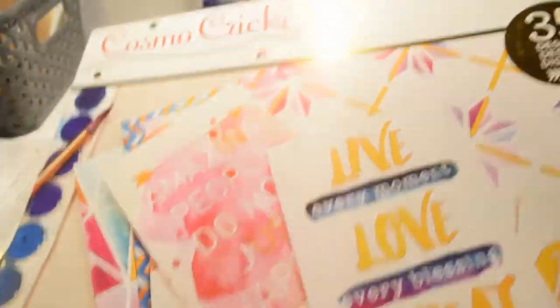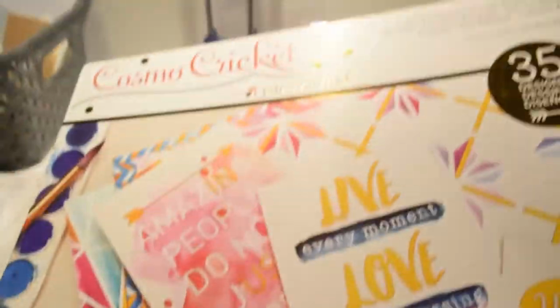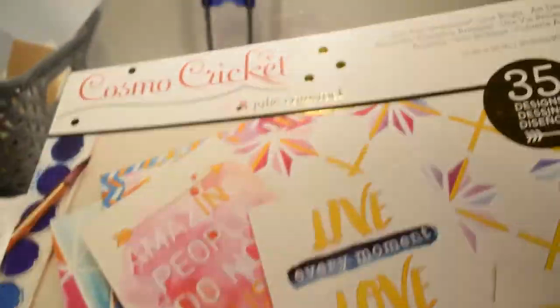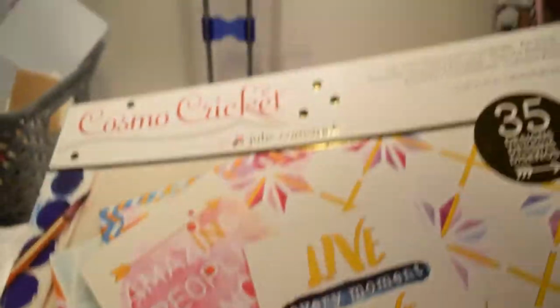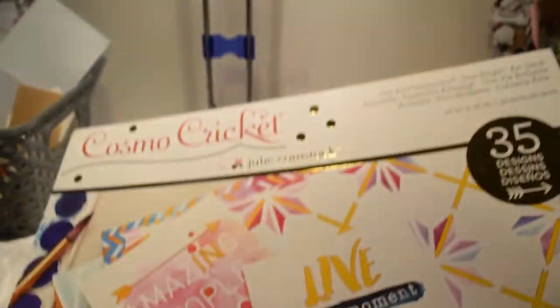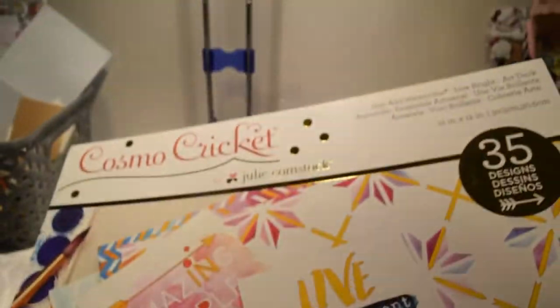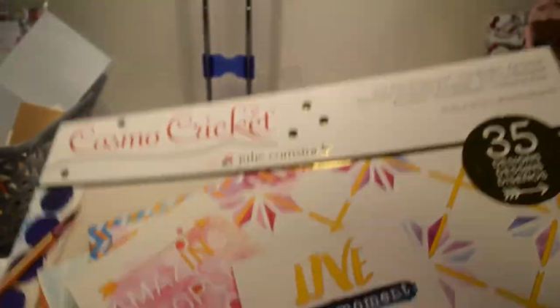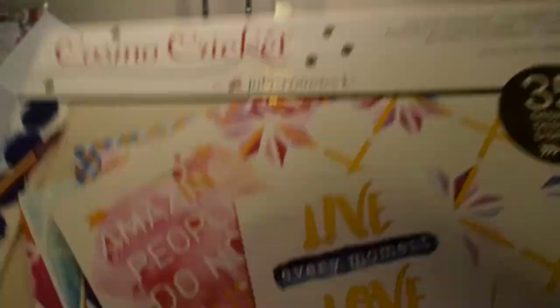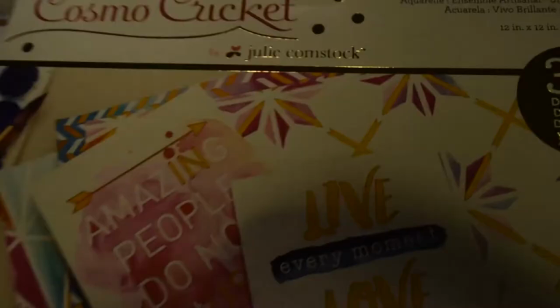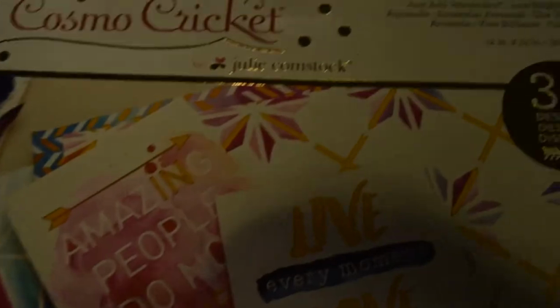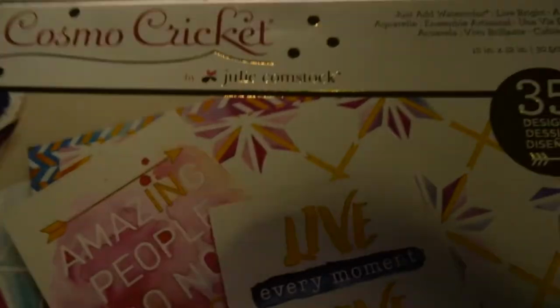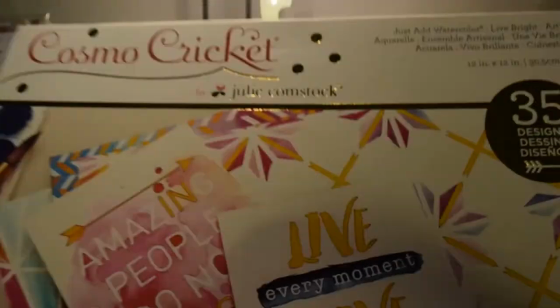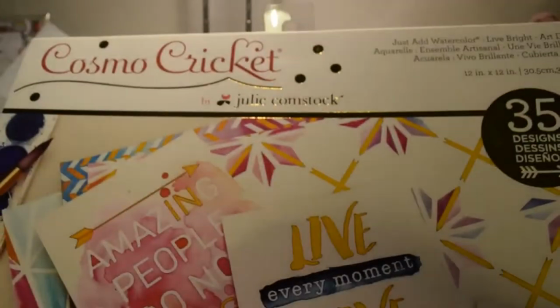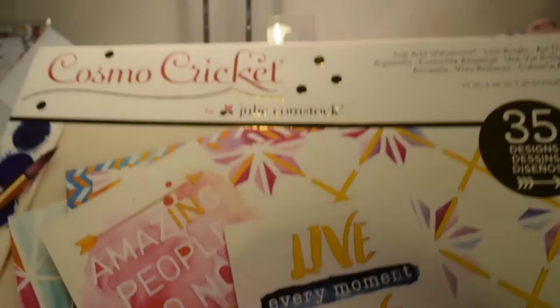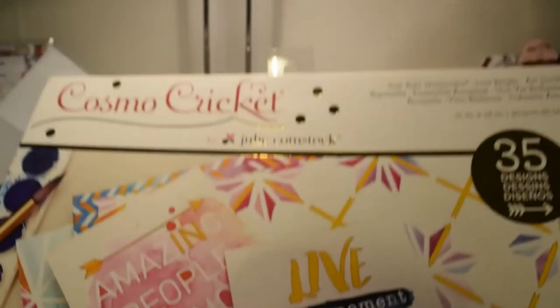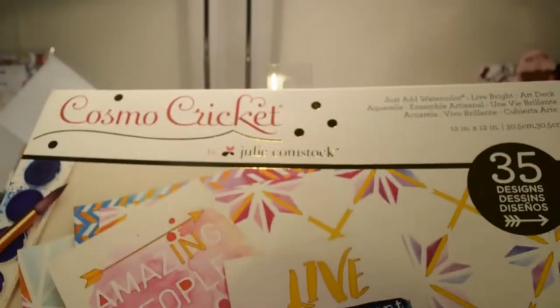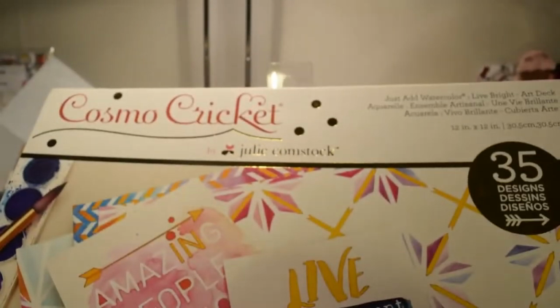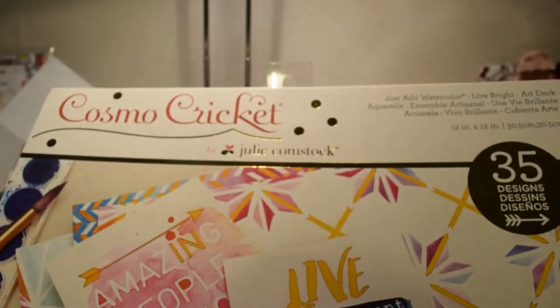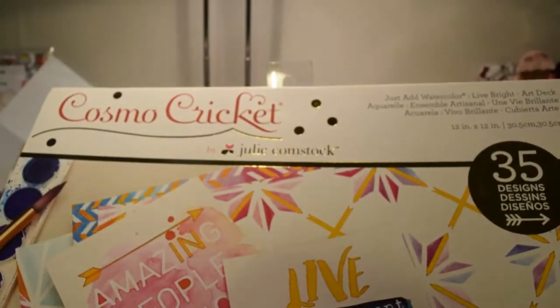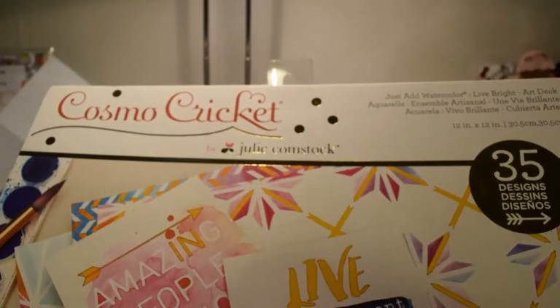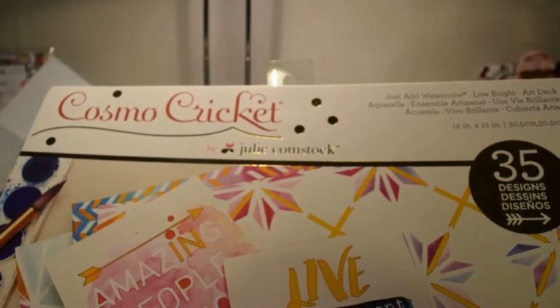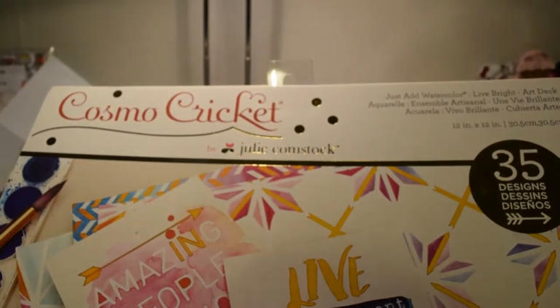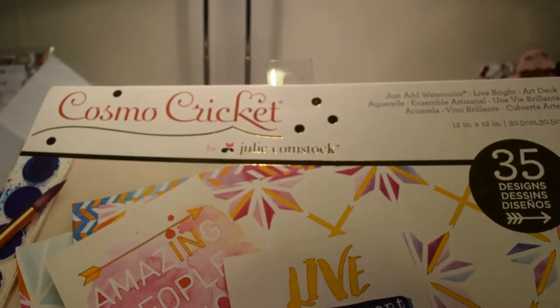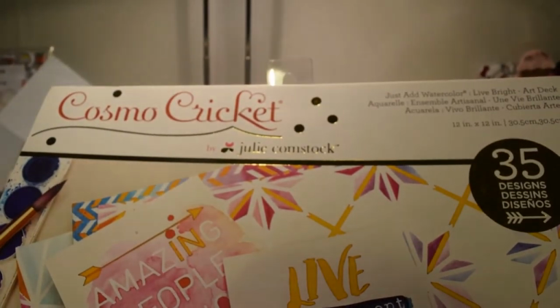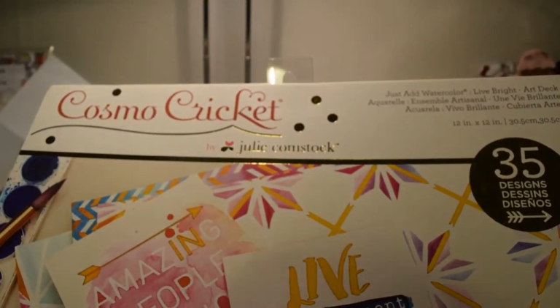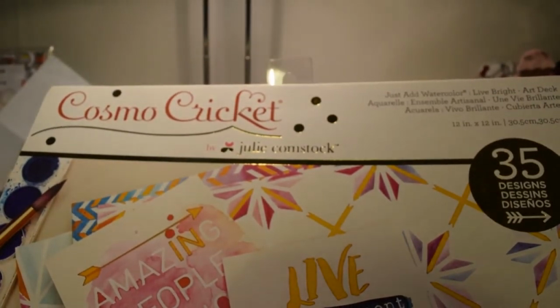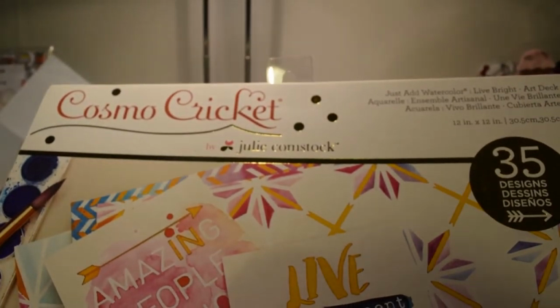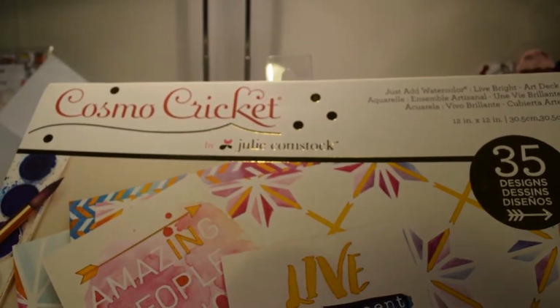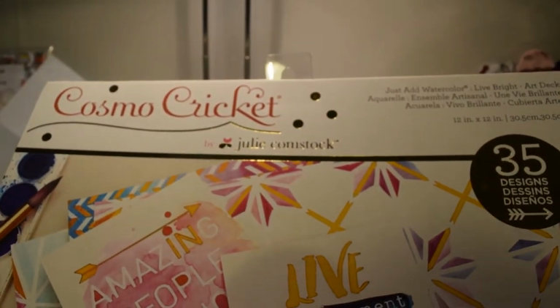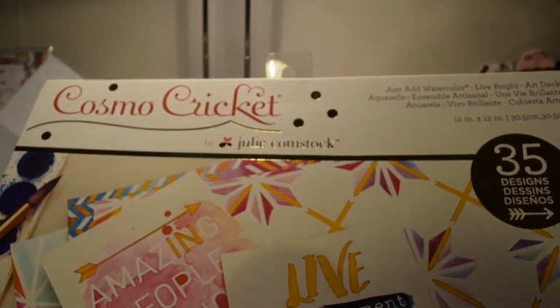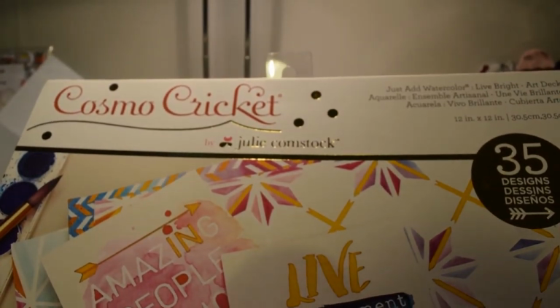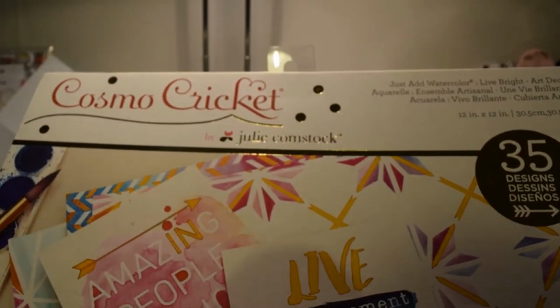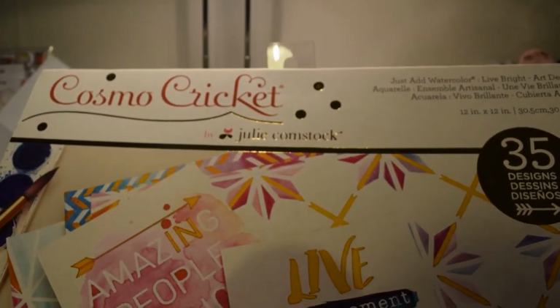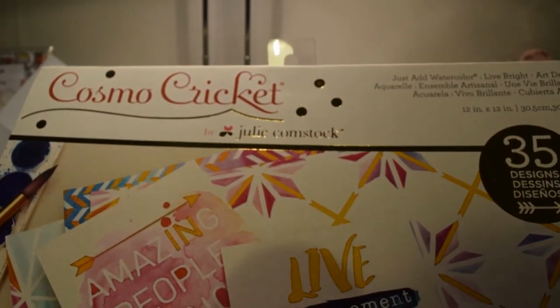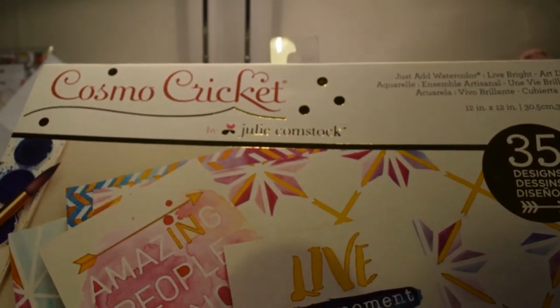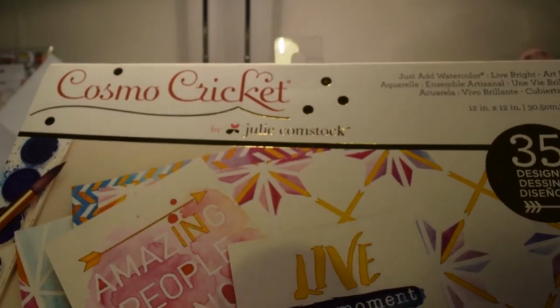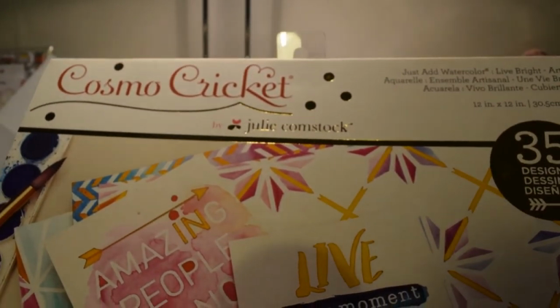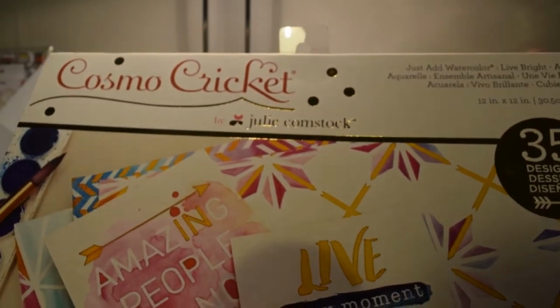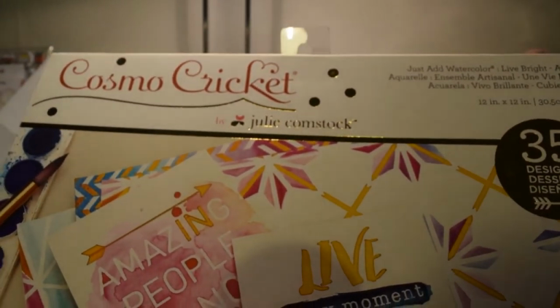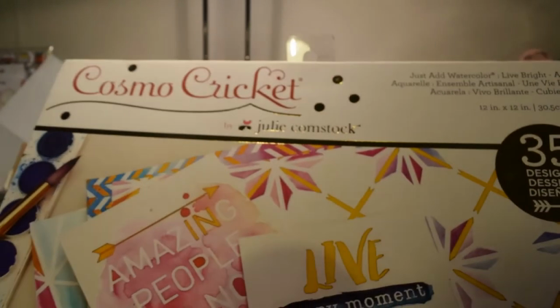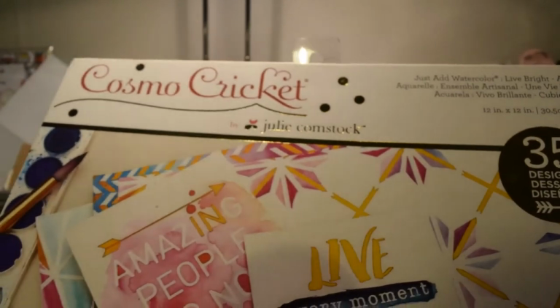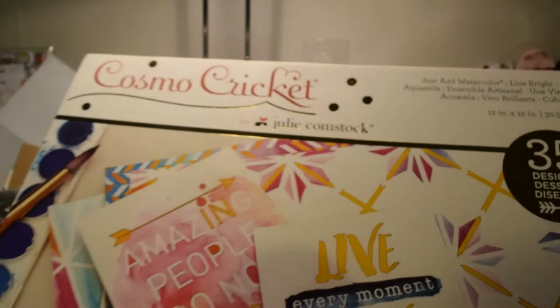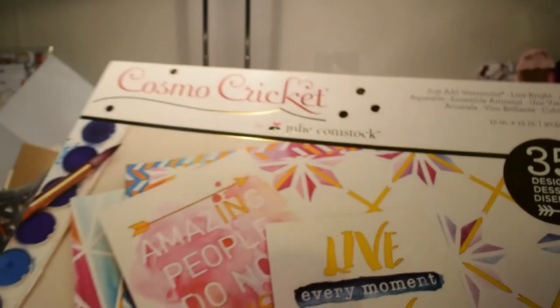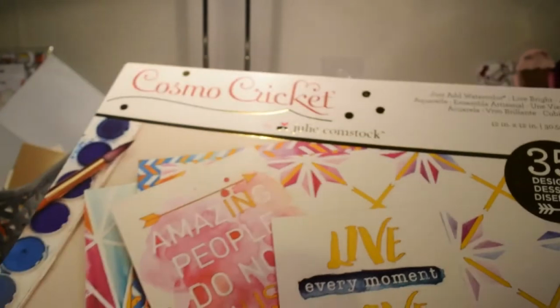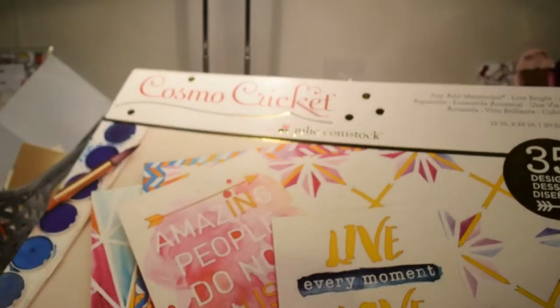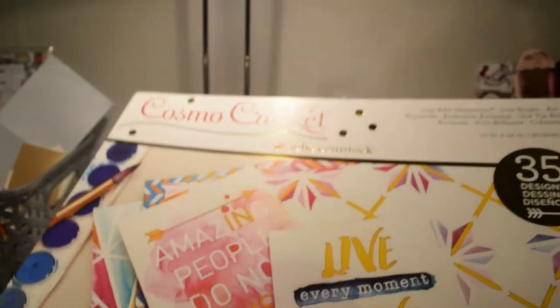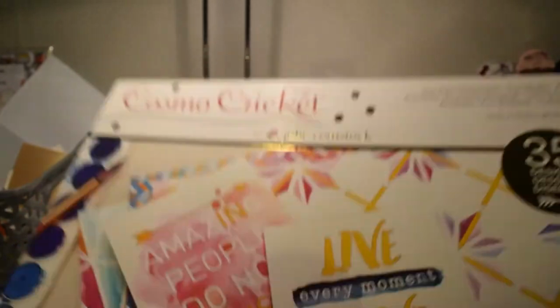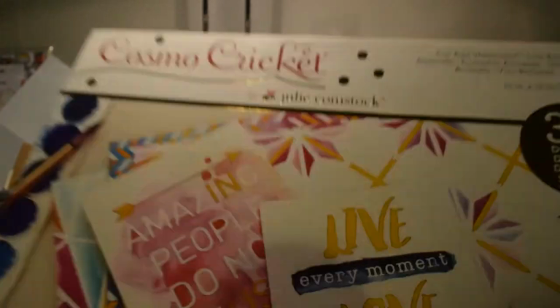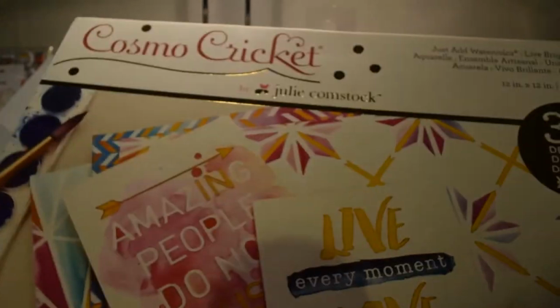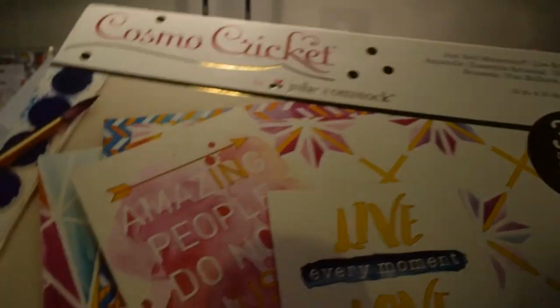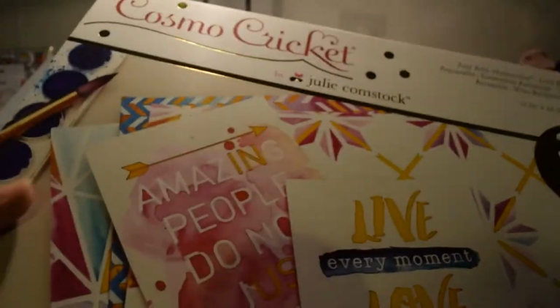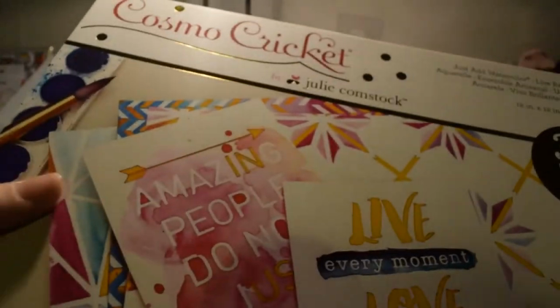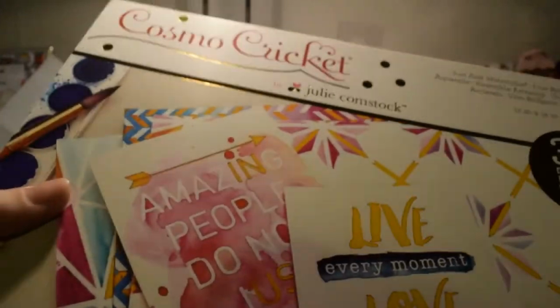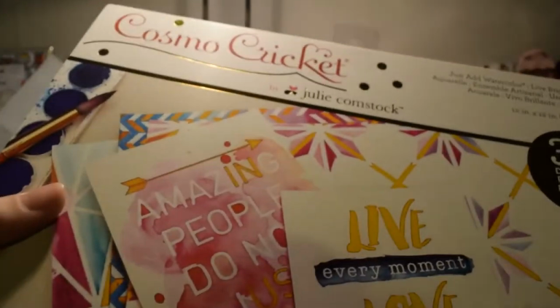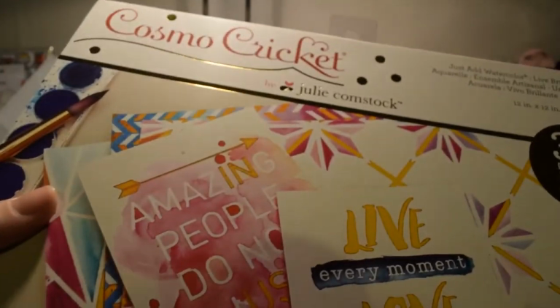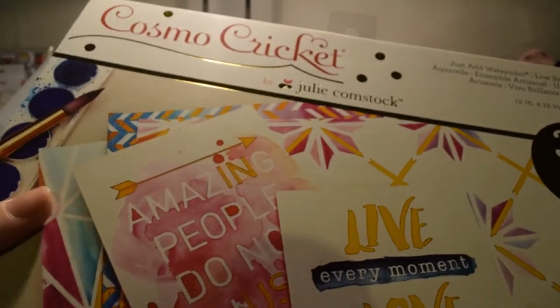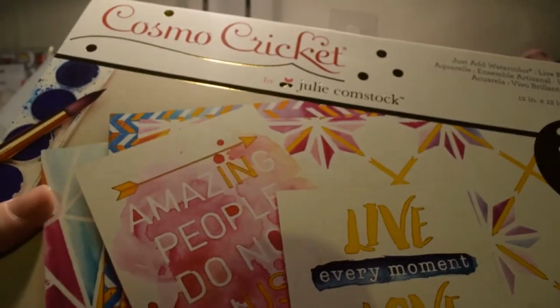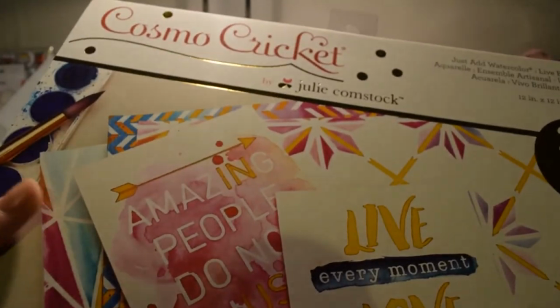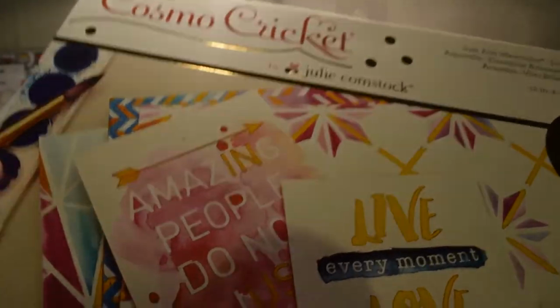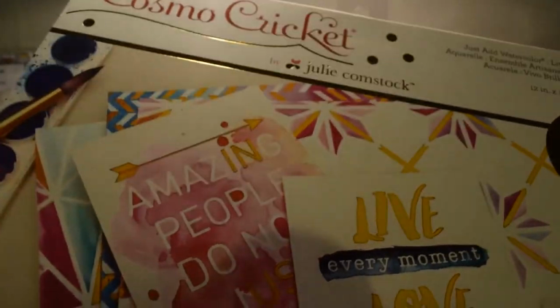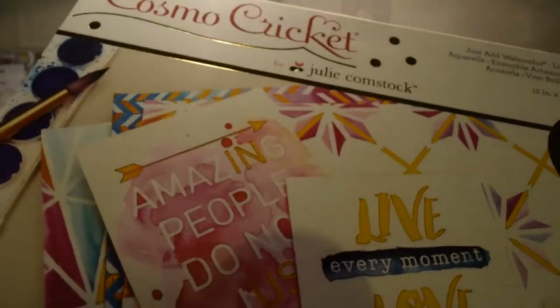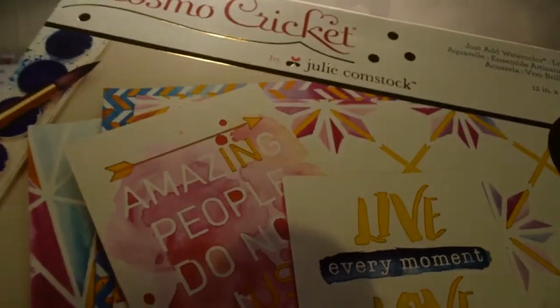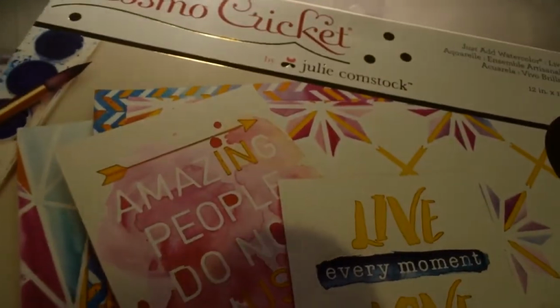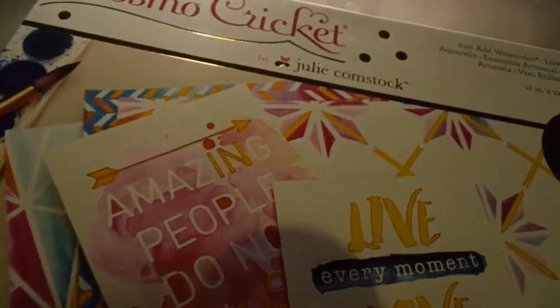Lastly I got this Cosmo Cricket 12x12 watercolour palette. I haven't opened it yet.